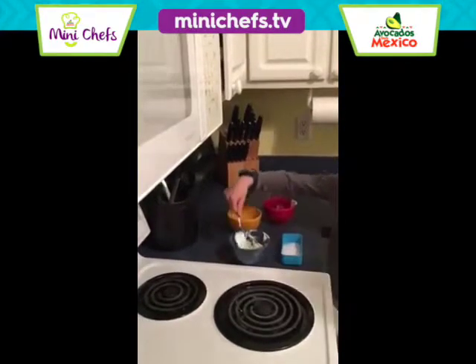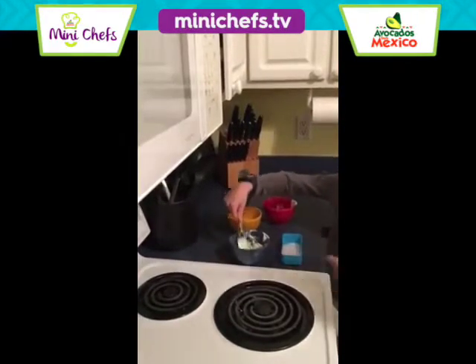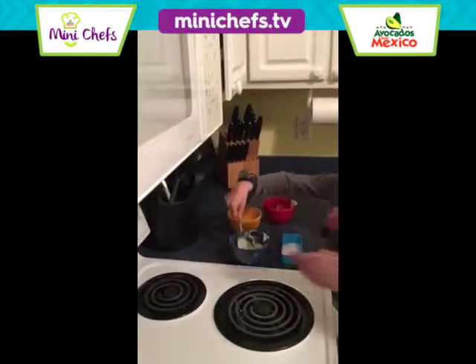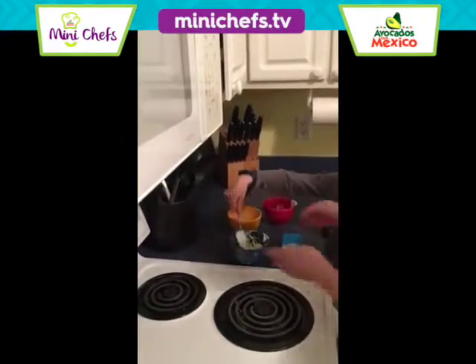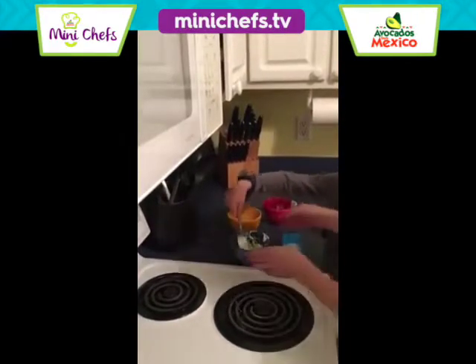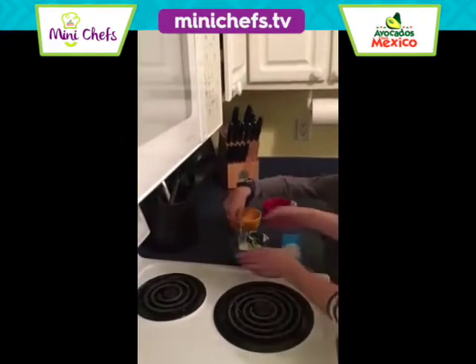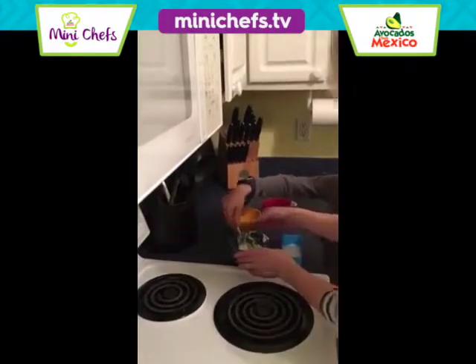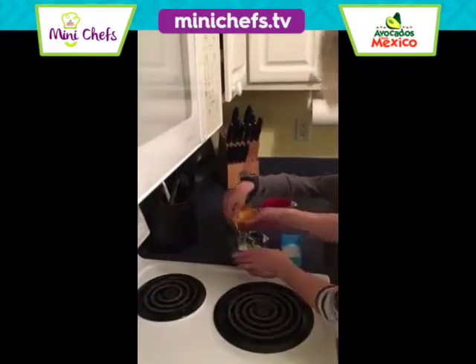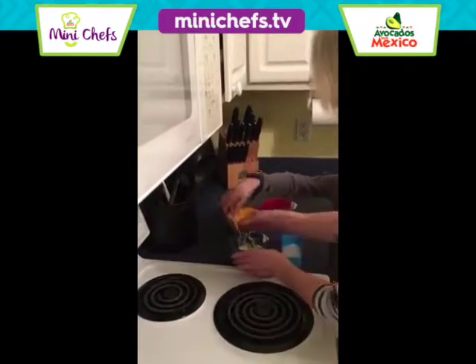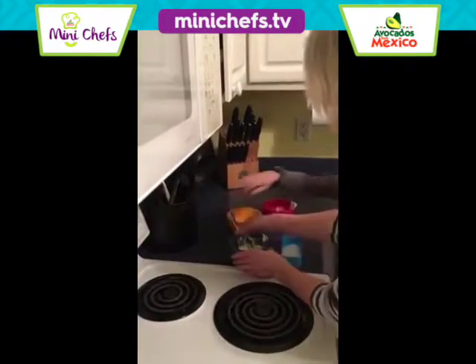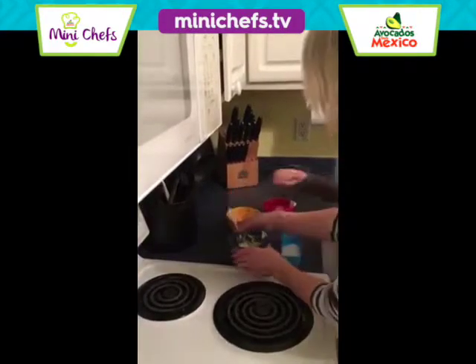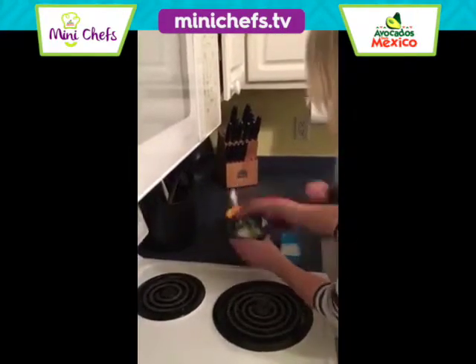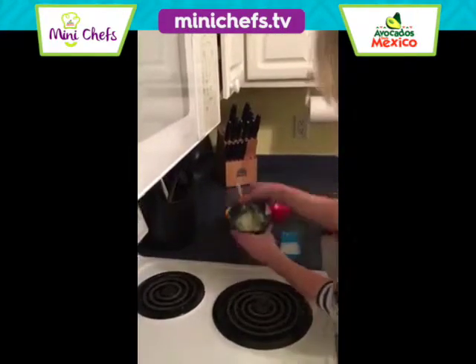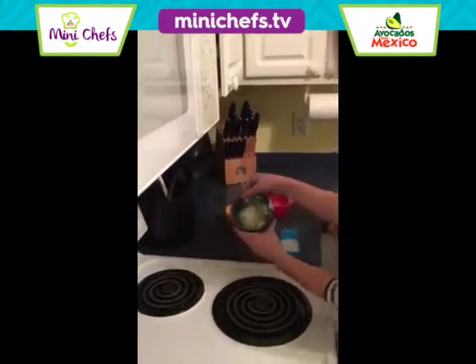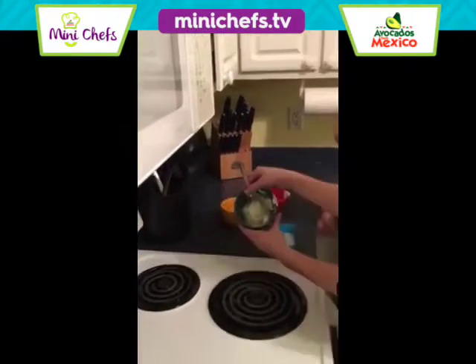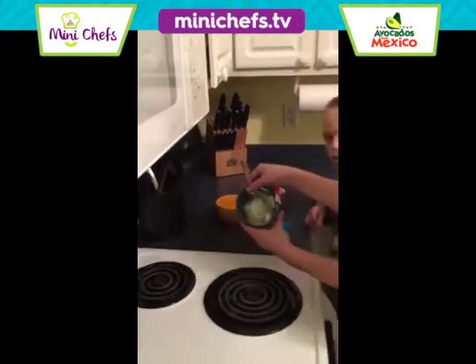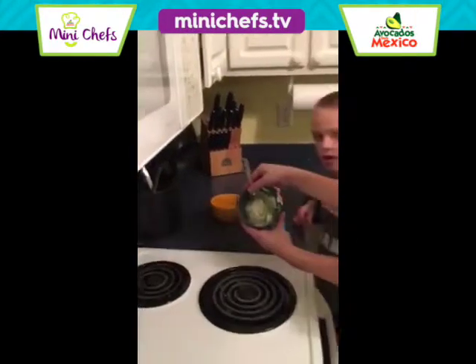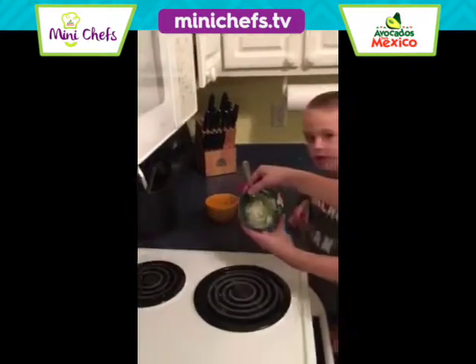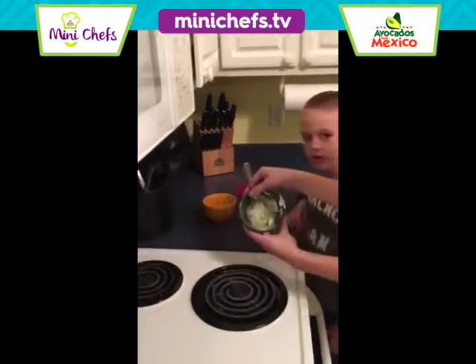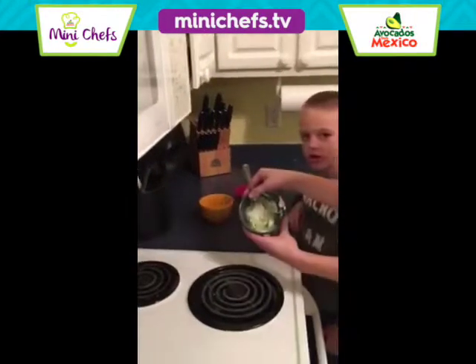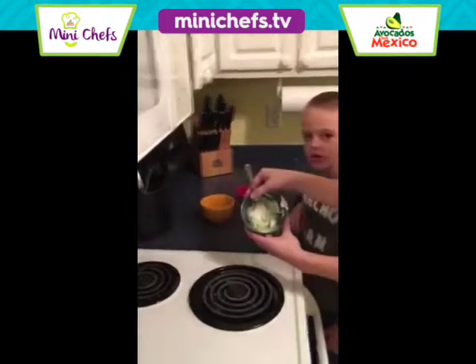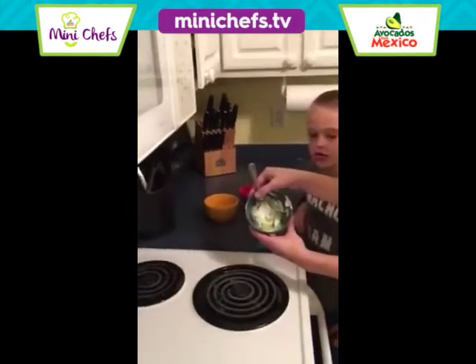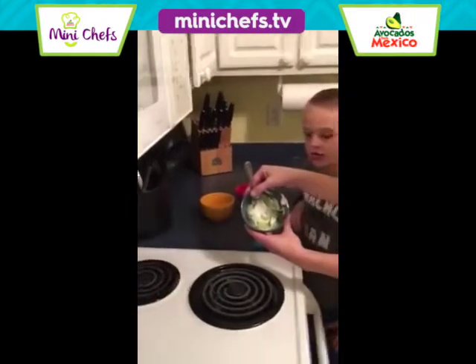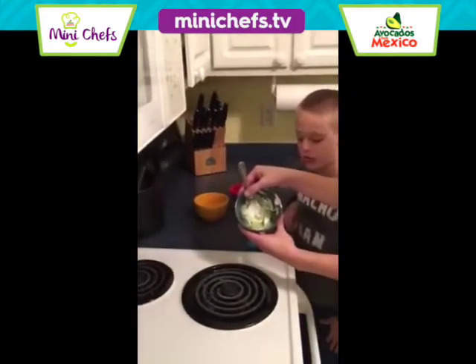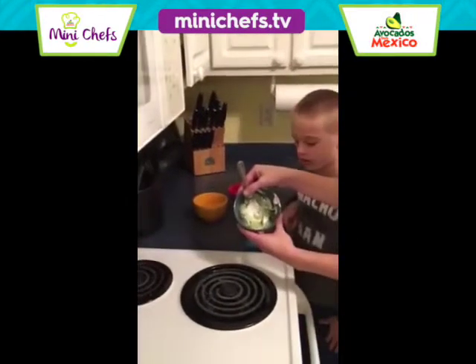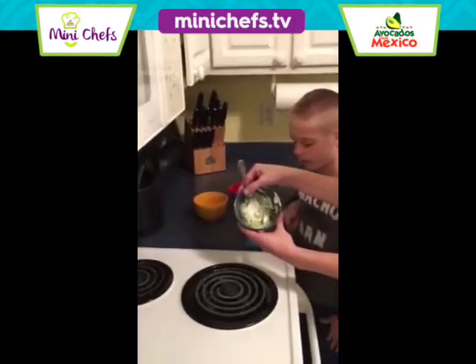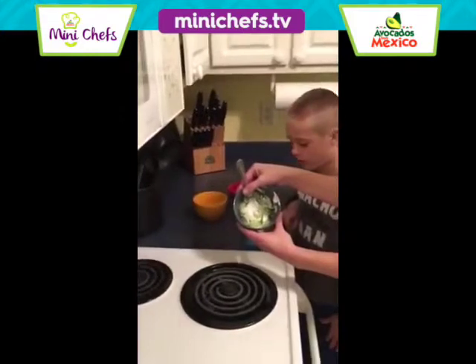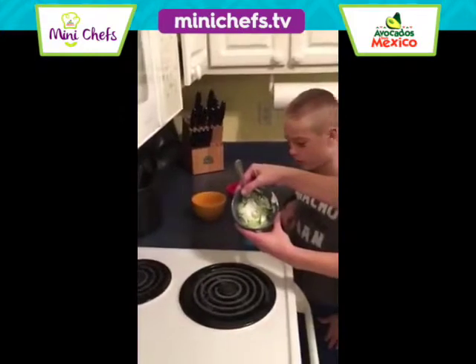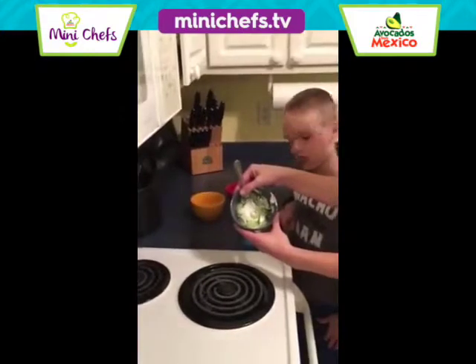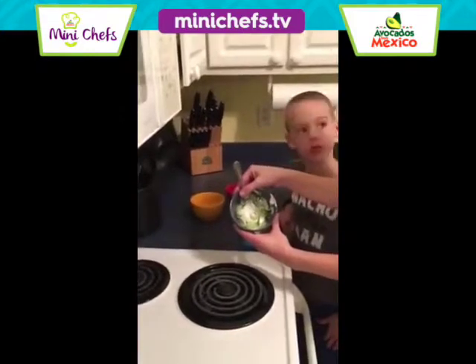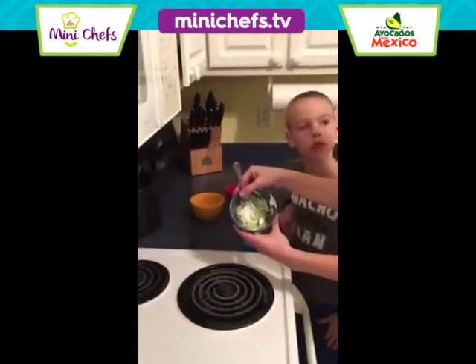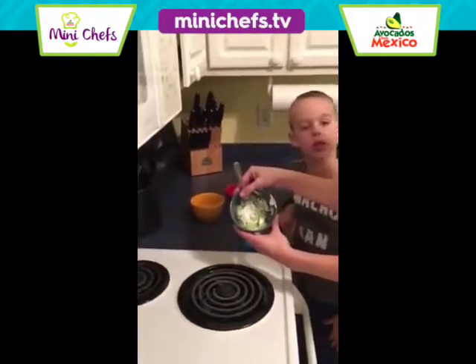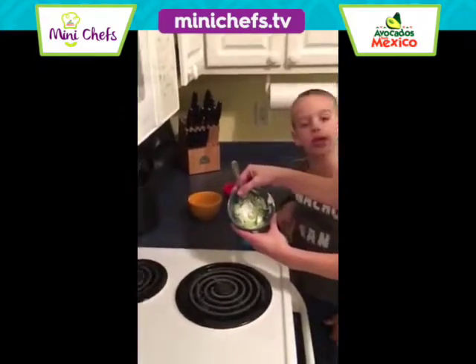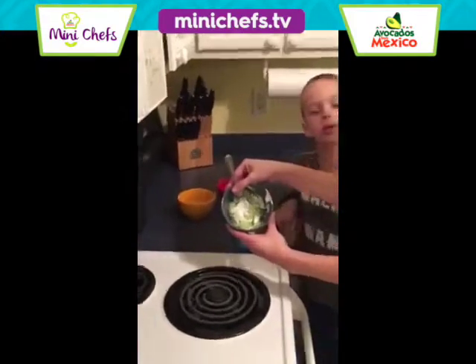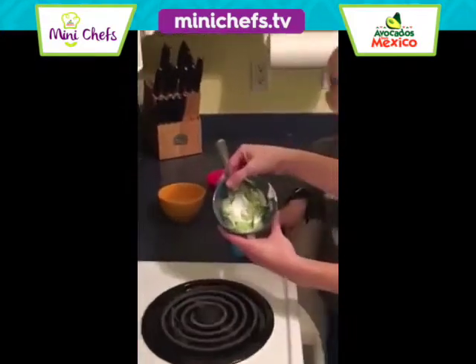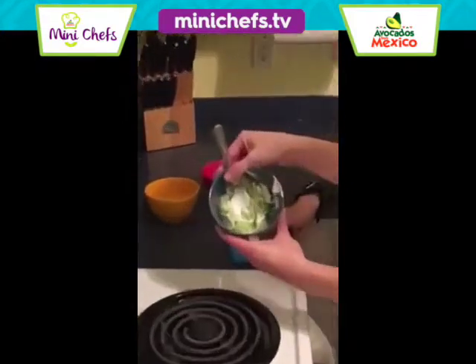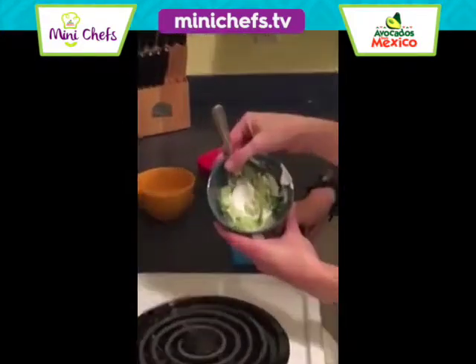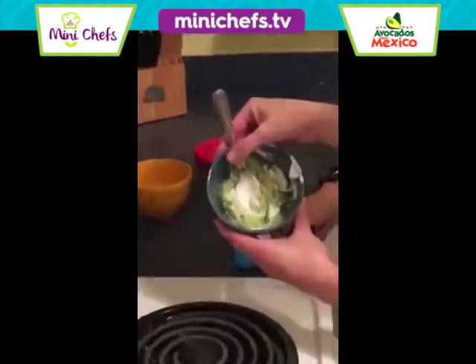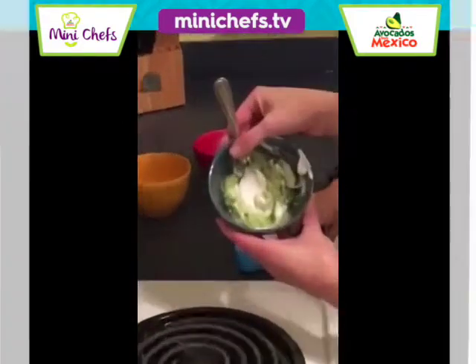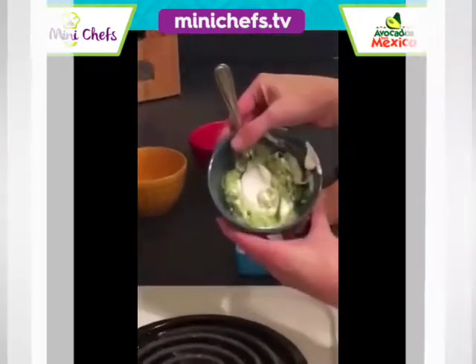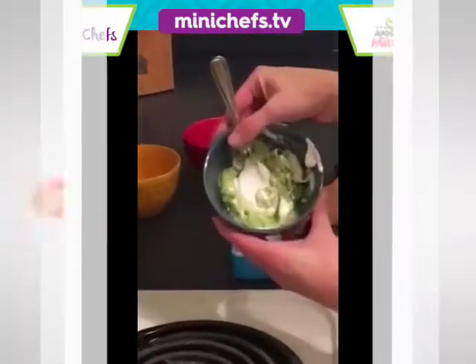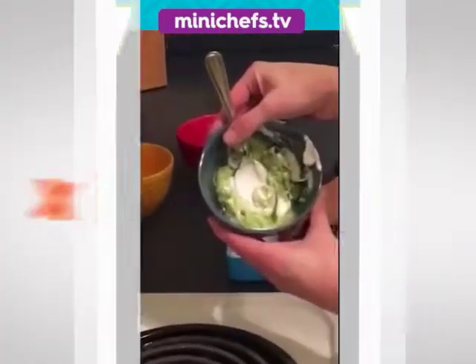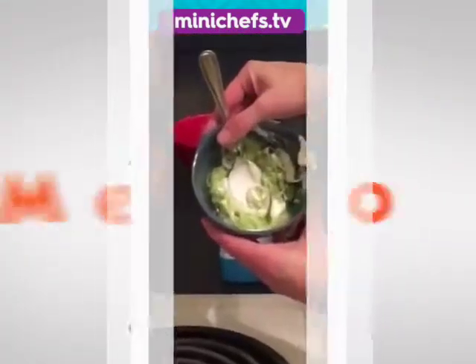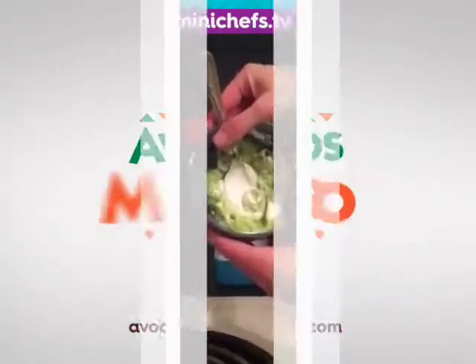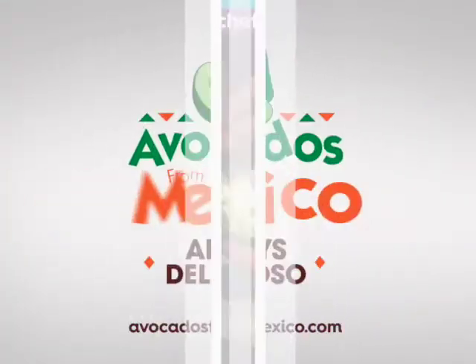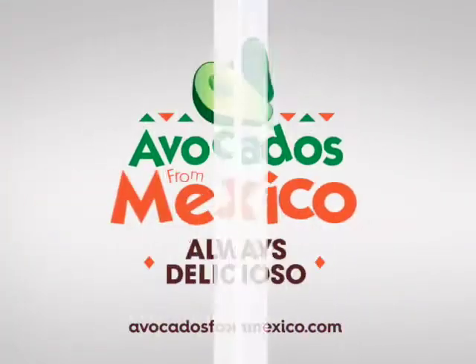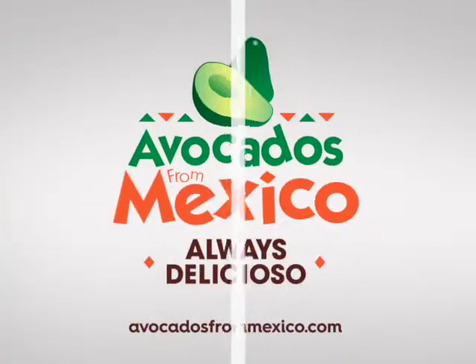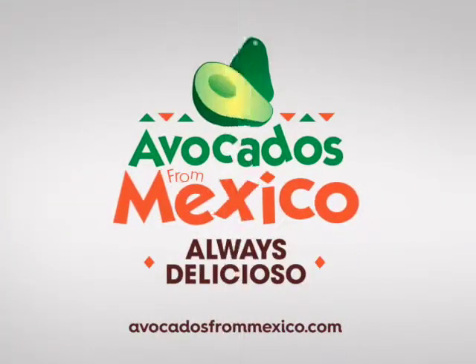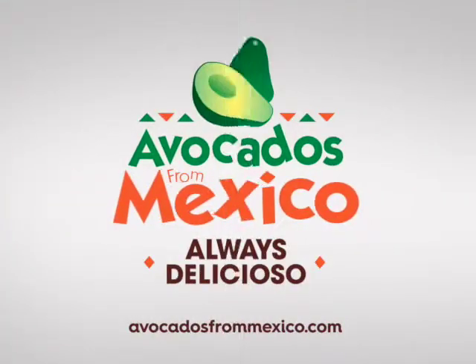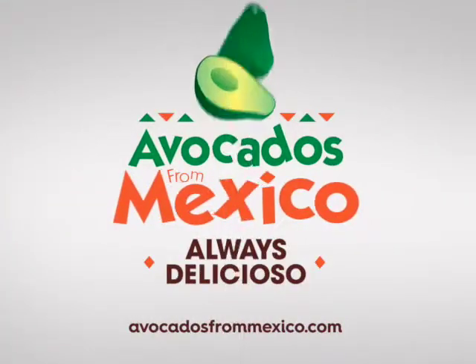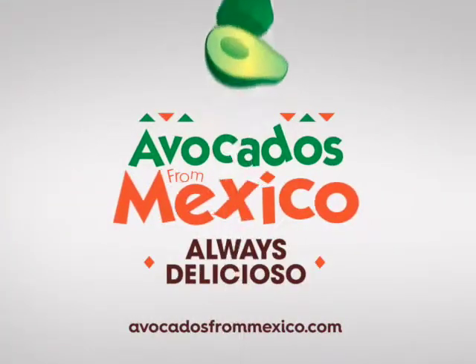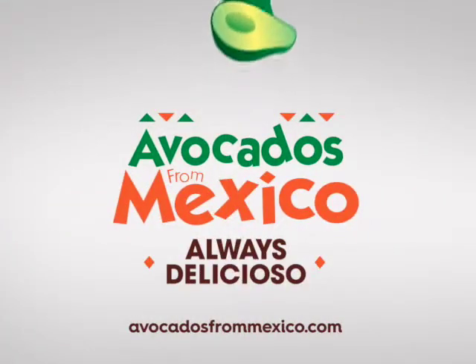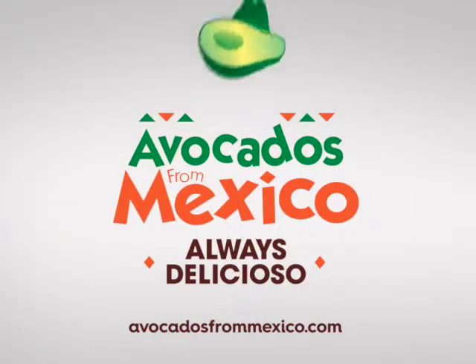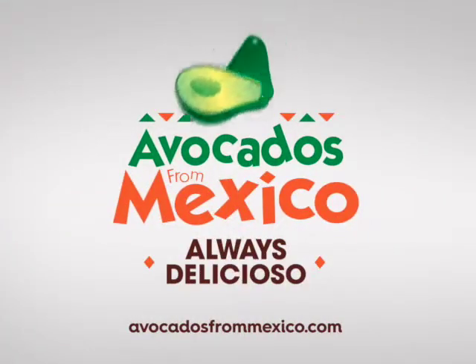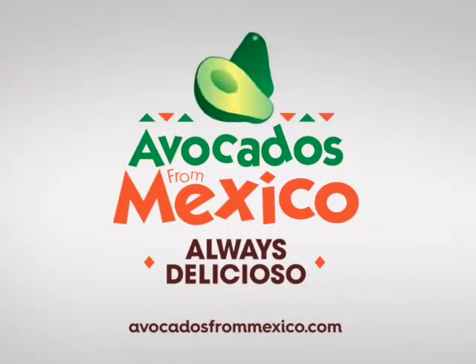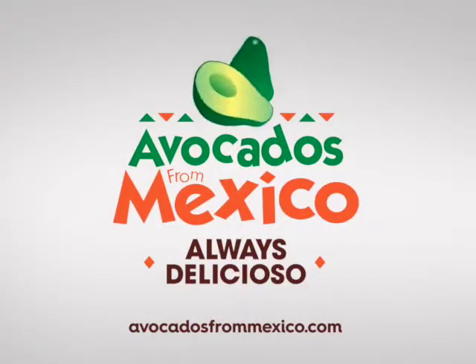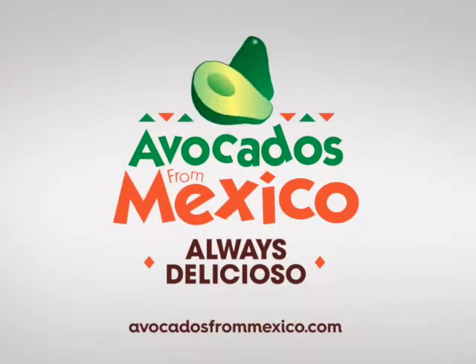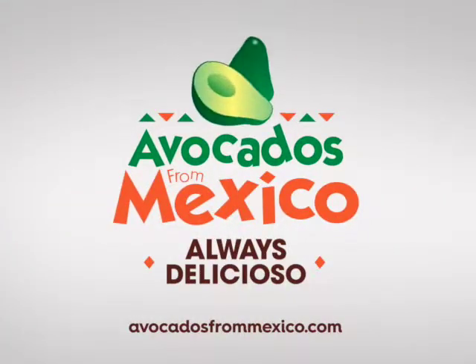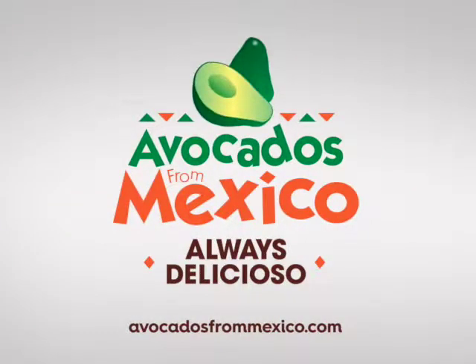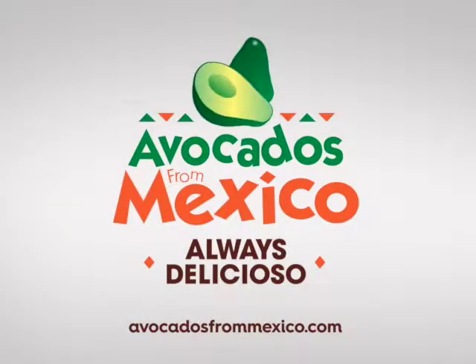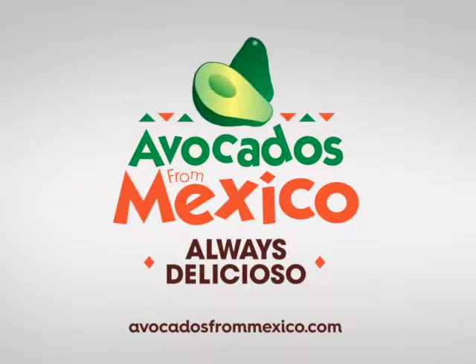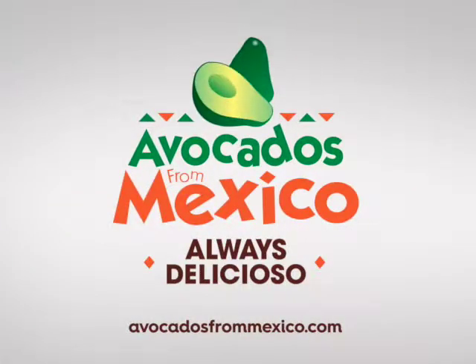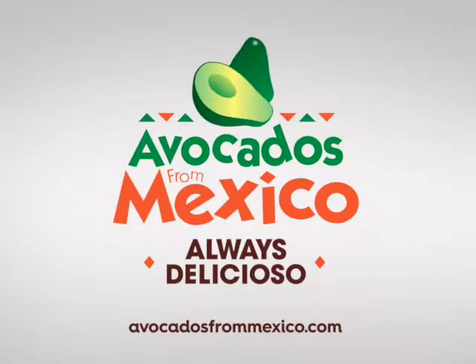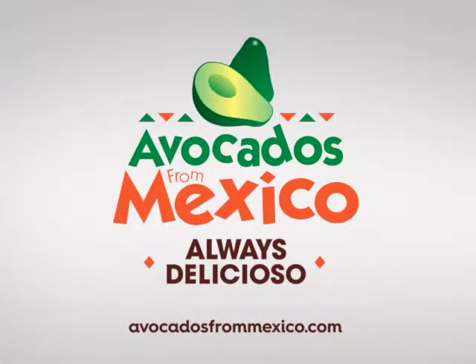What do we have? Sour cream avocado guacamole. Avocados from Mexico.